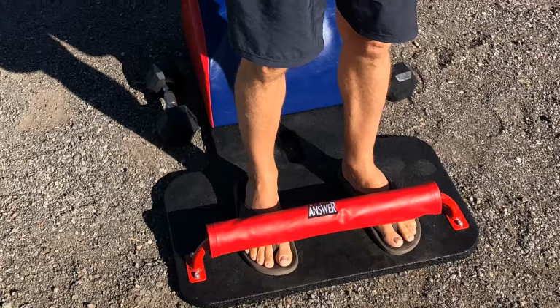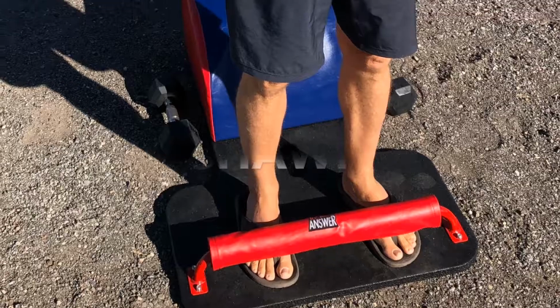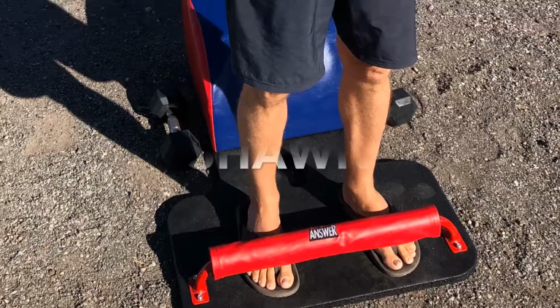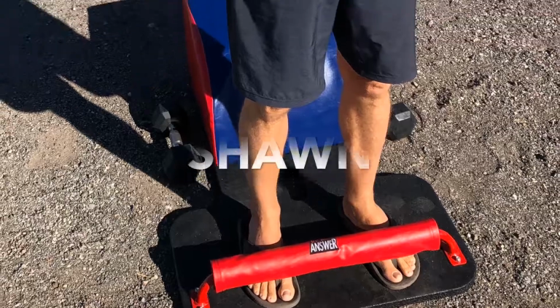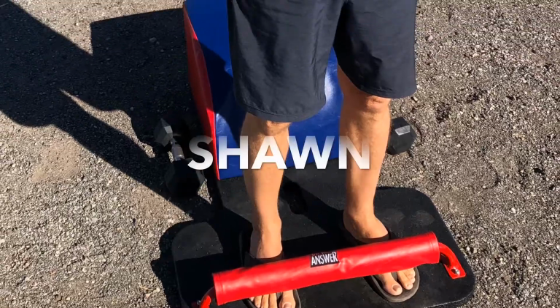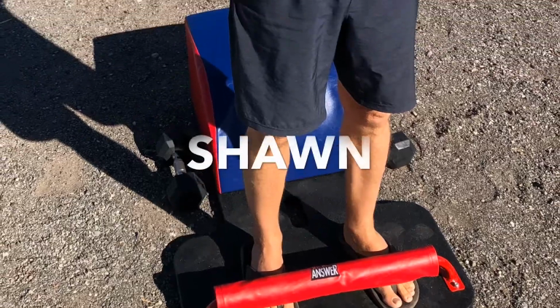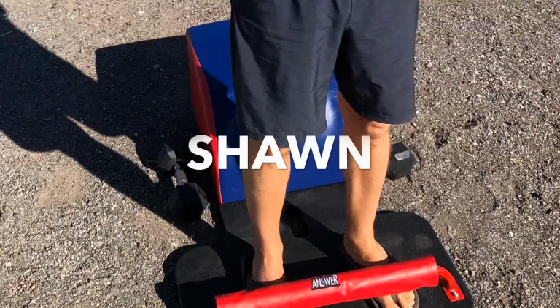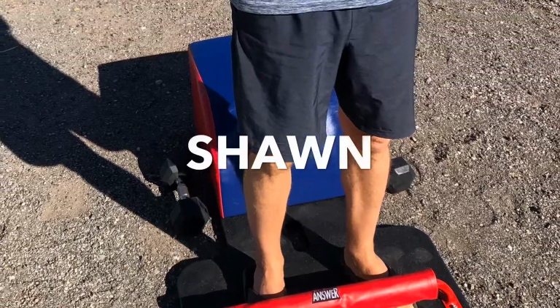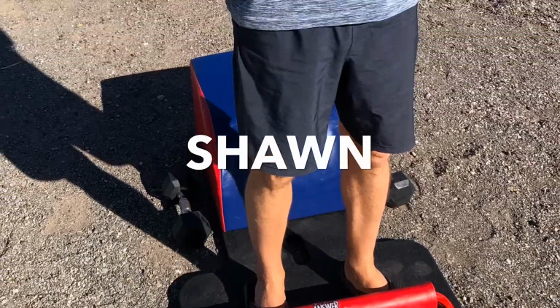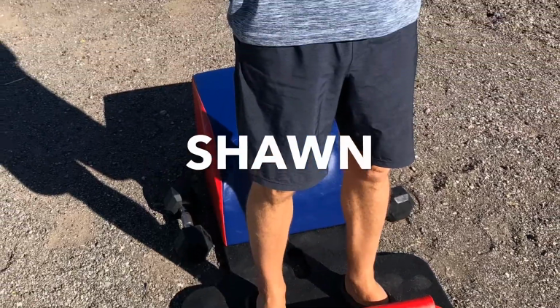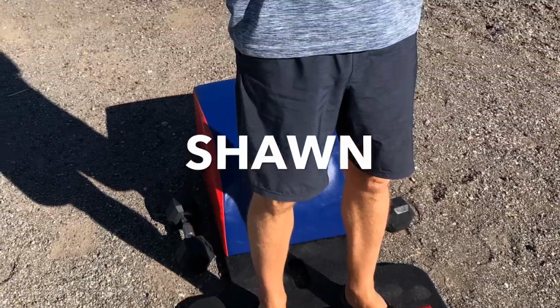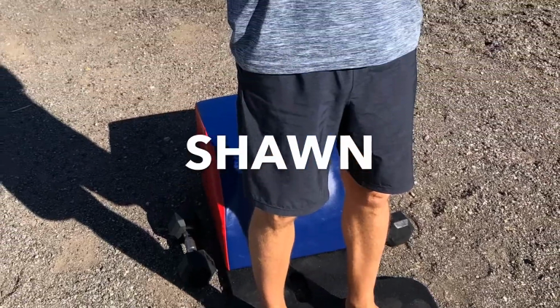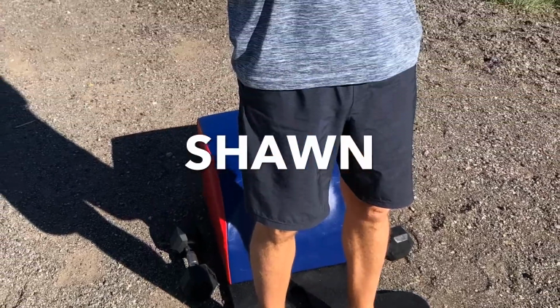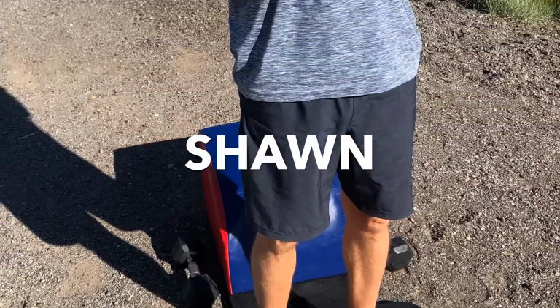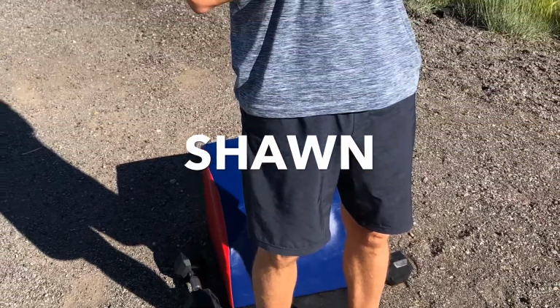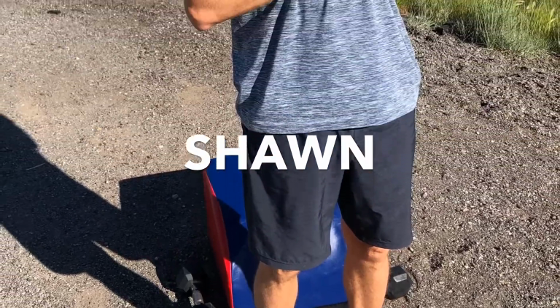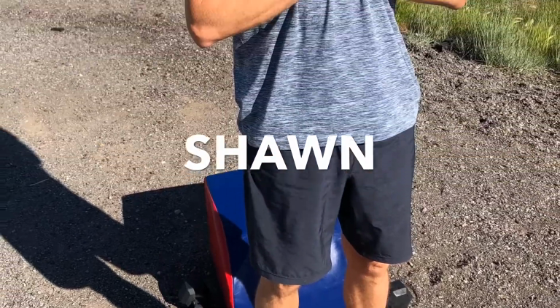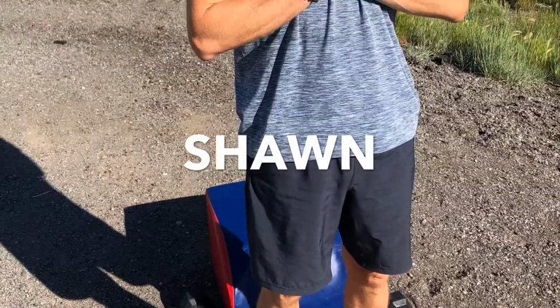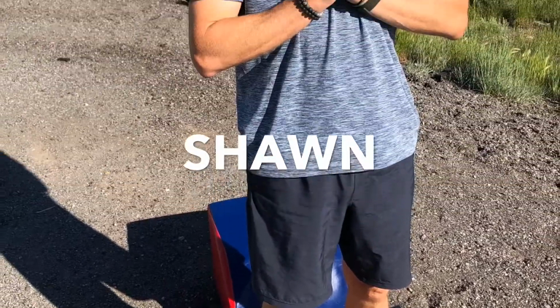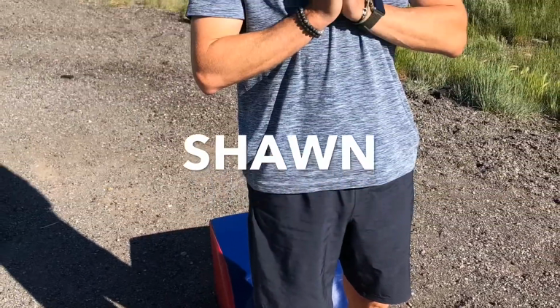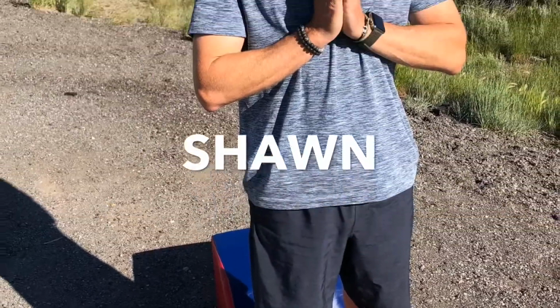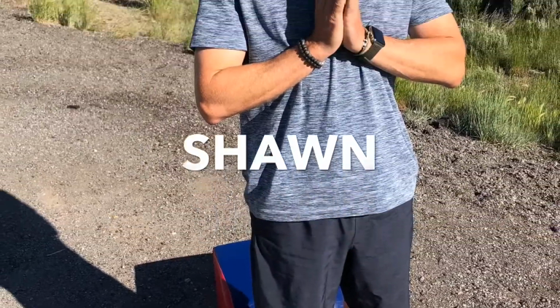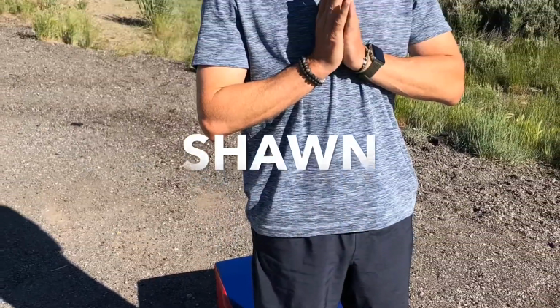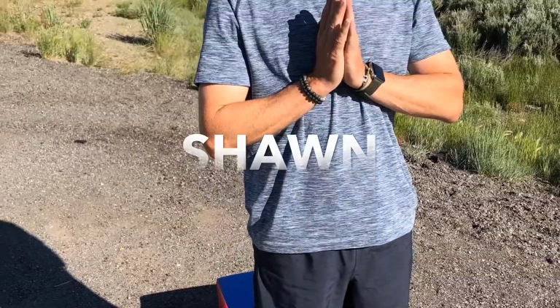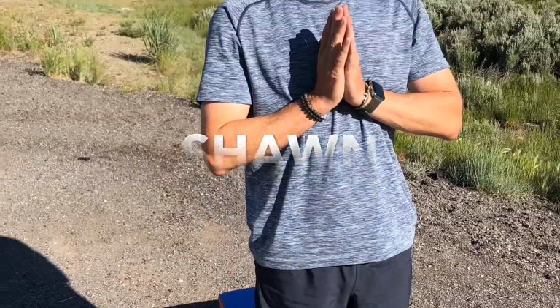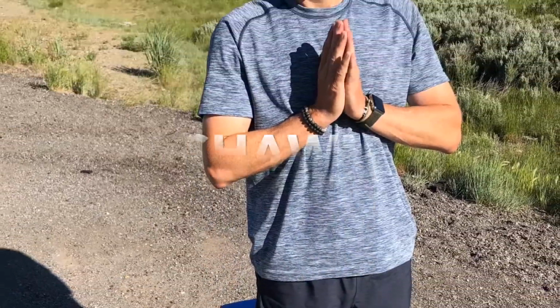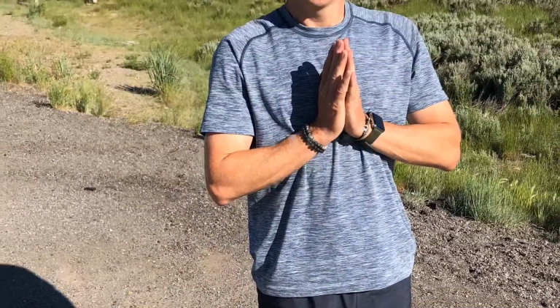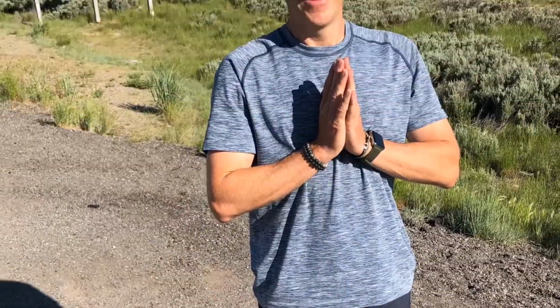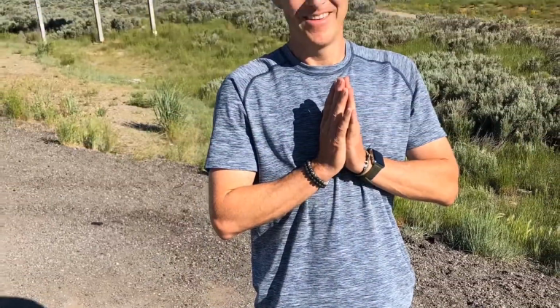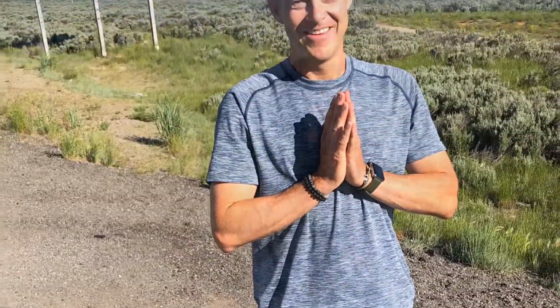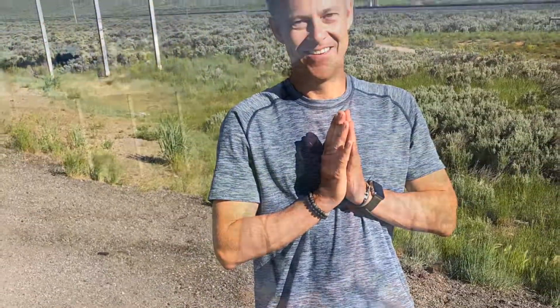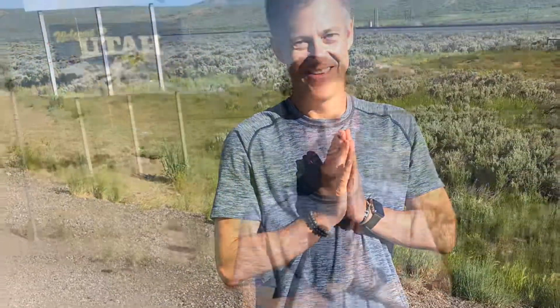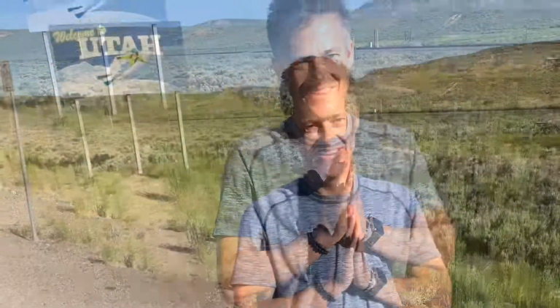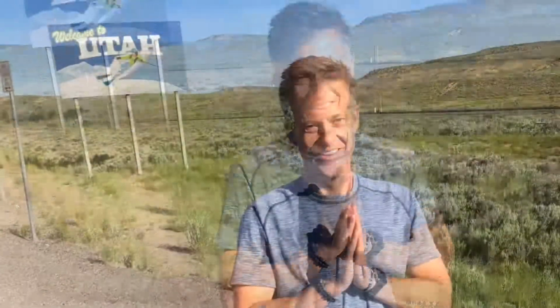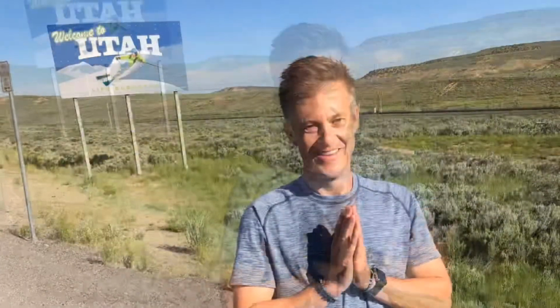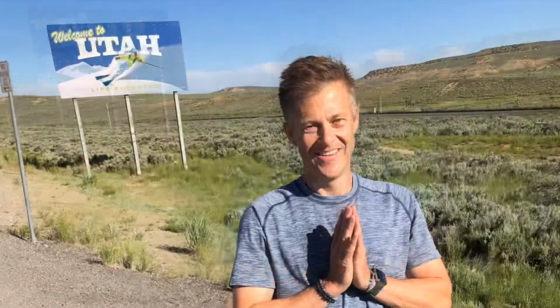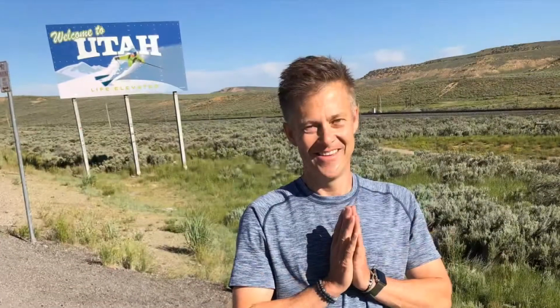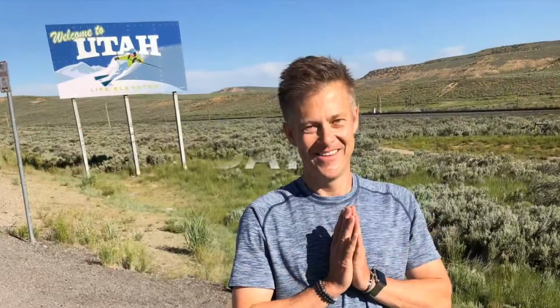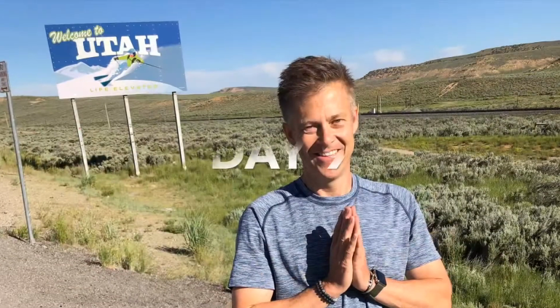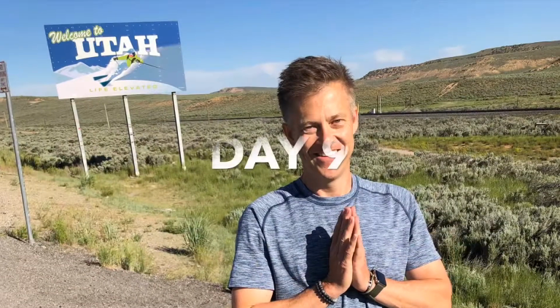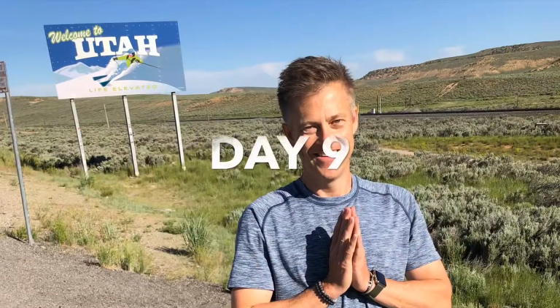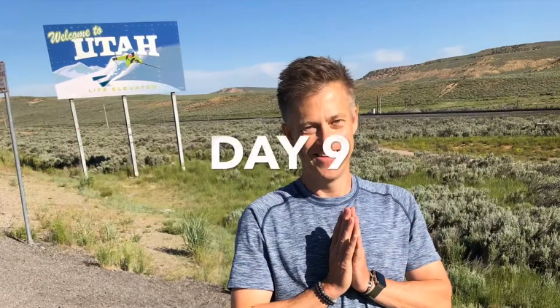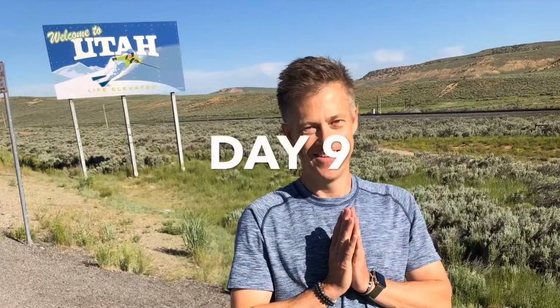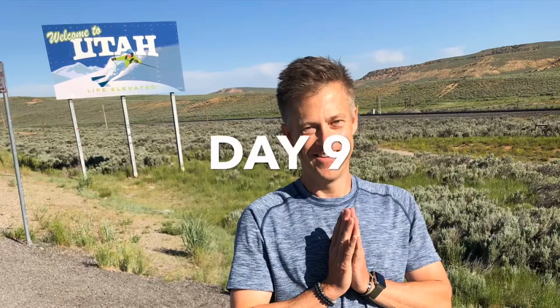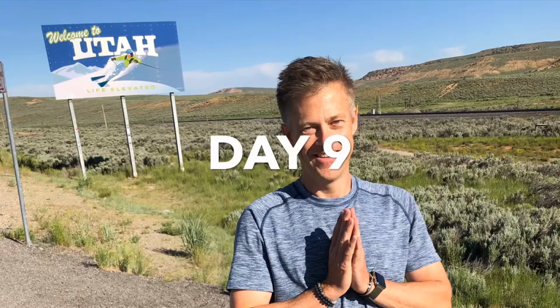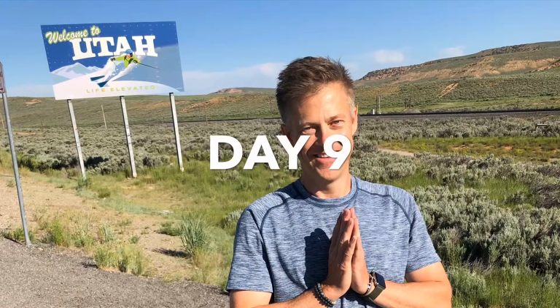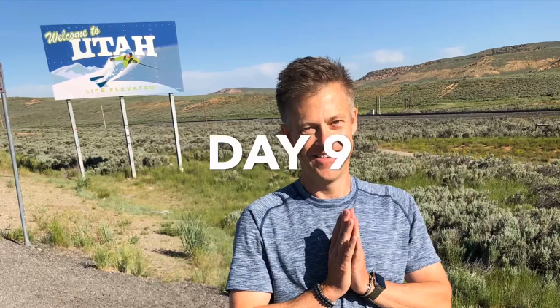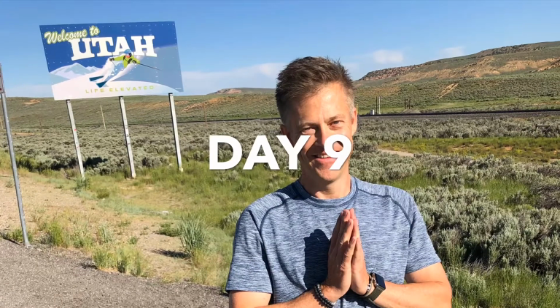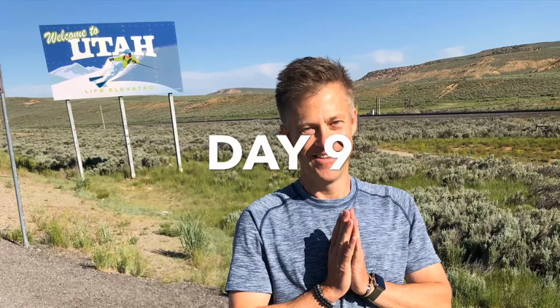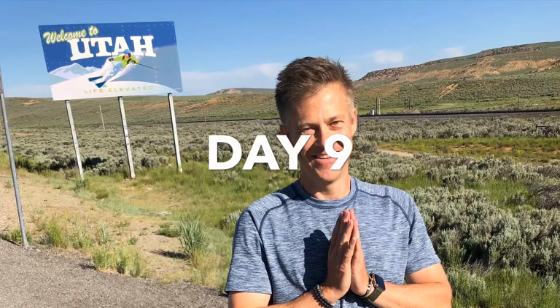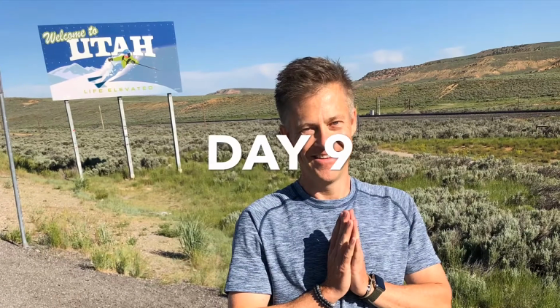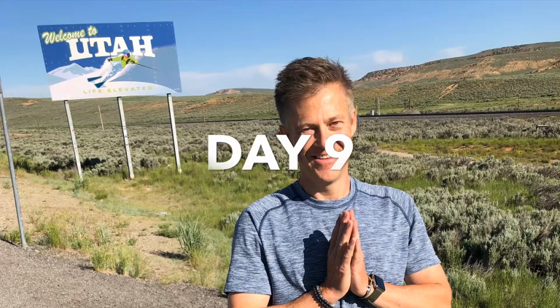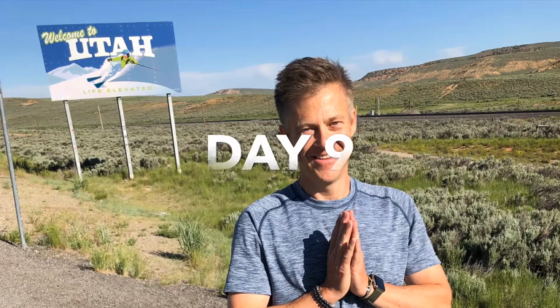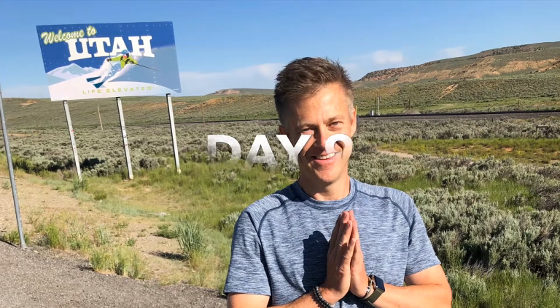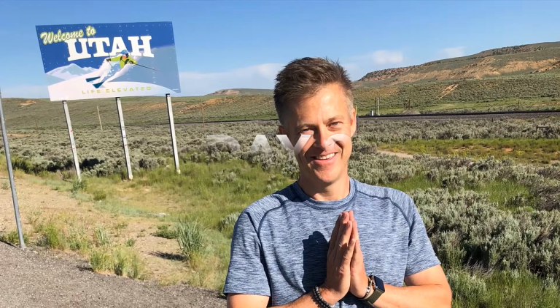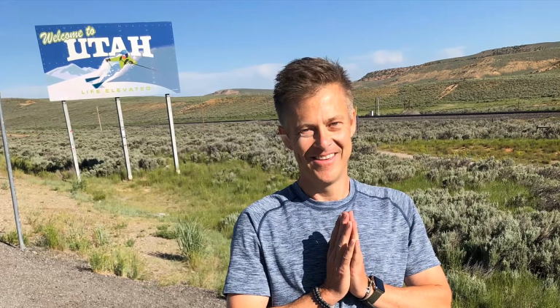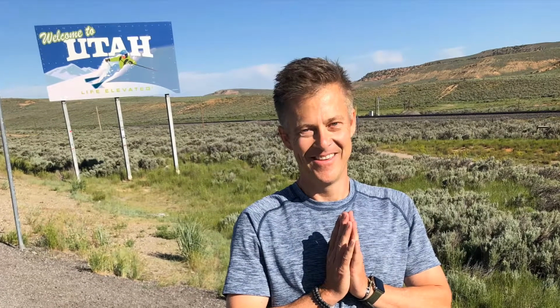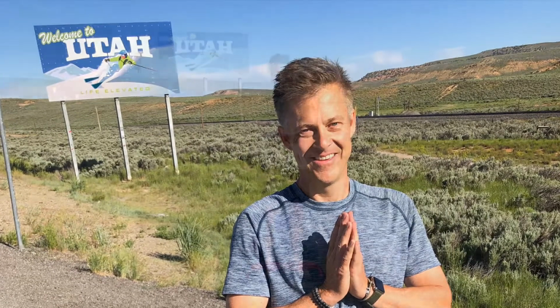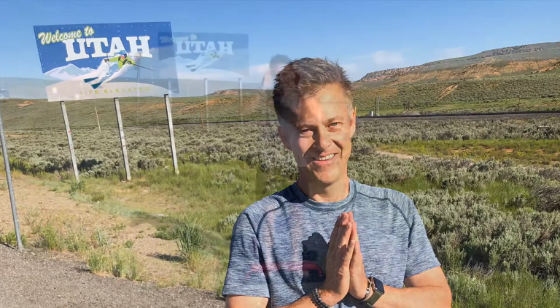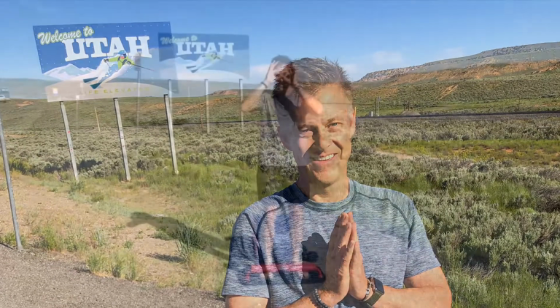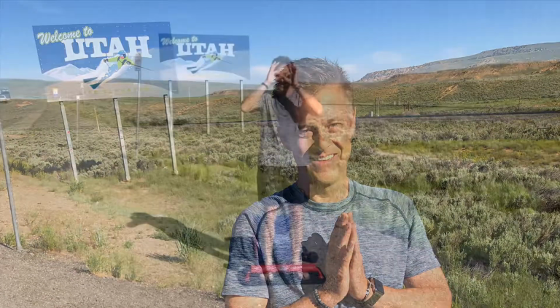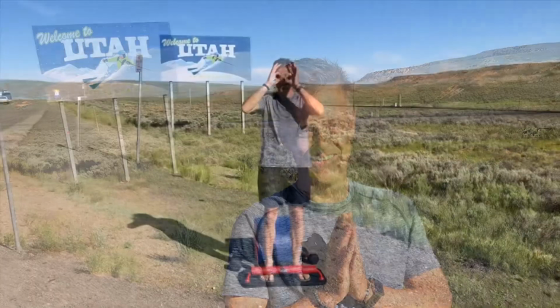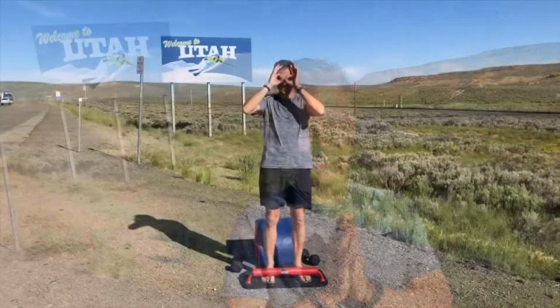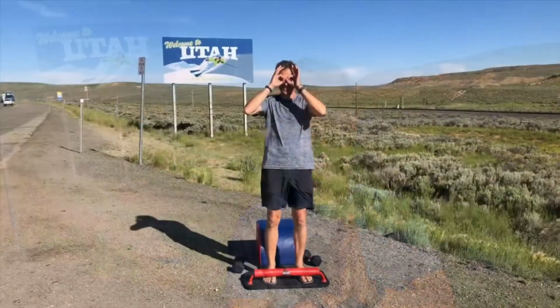What up, friends? It's Trainer Joe, and today I have the privilege of being here with Sean for today's Tabata Day 9. Let's make our way into our answer Tabata workout.